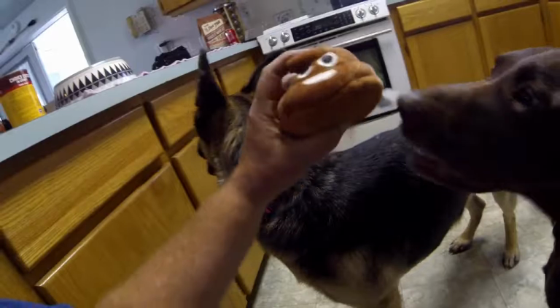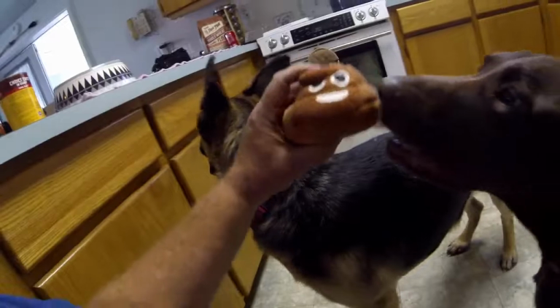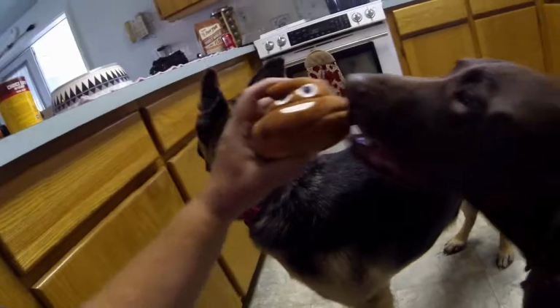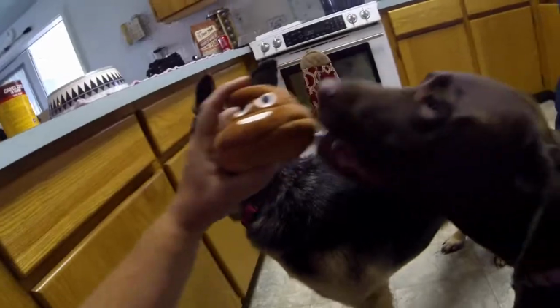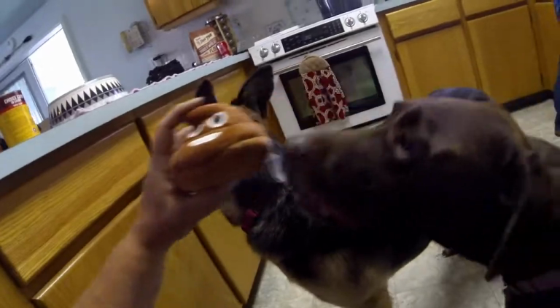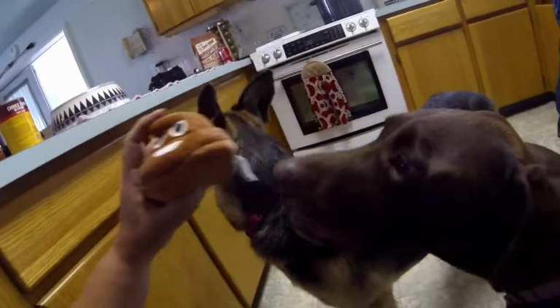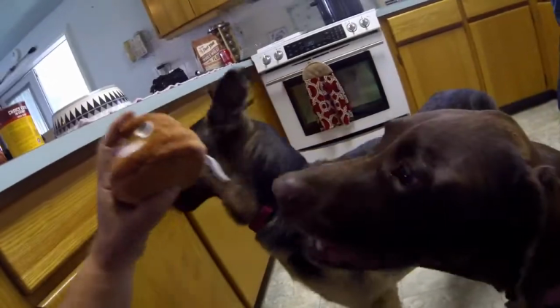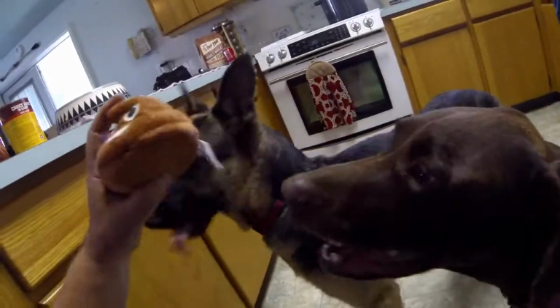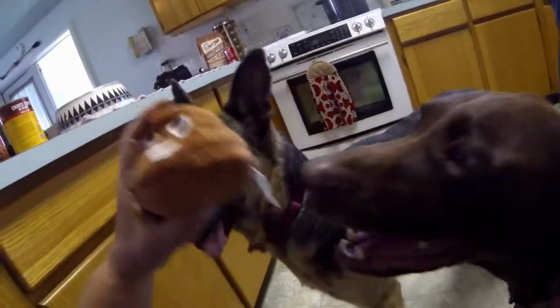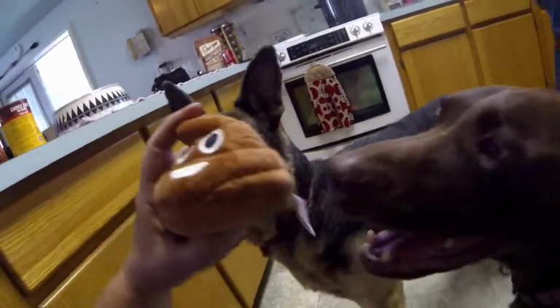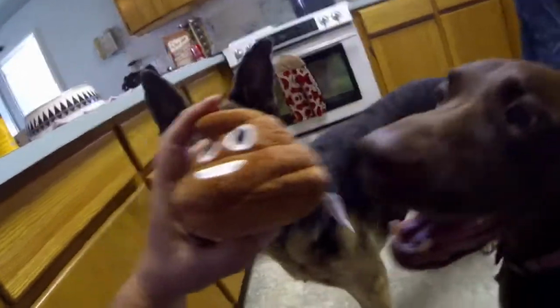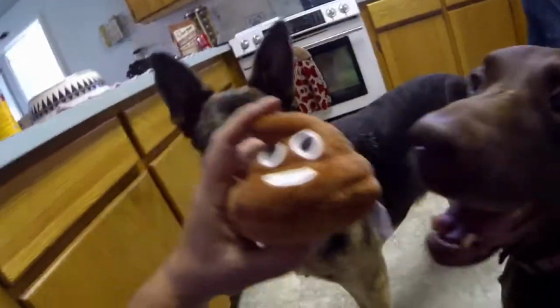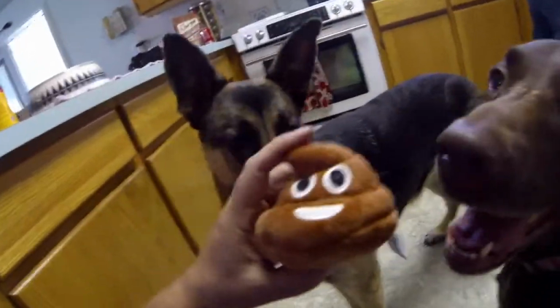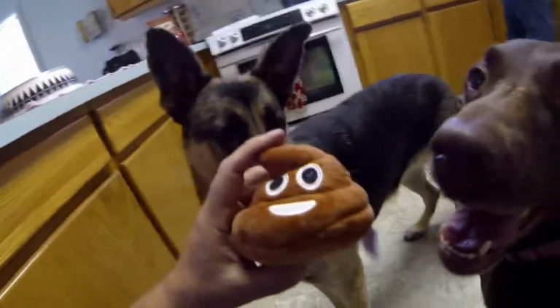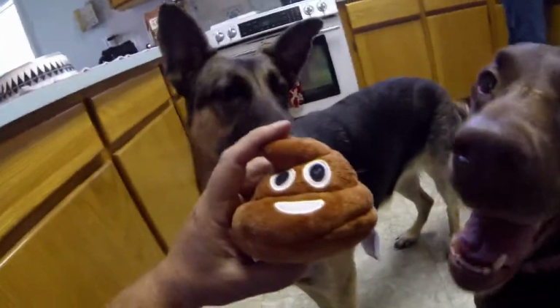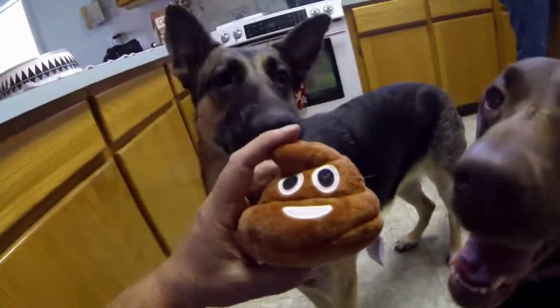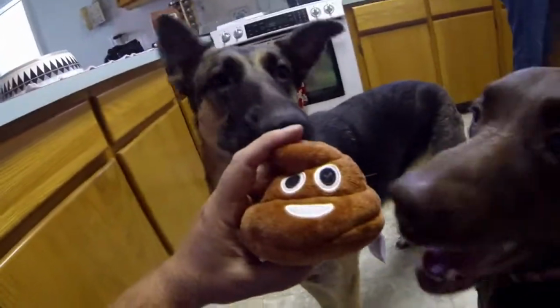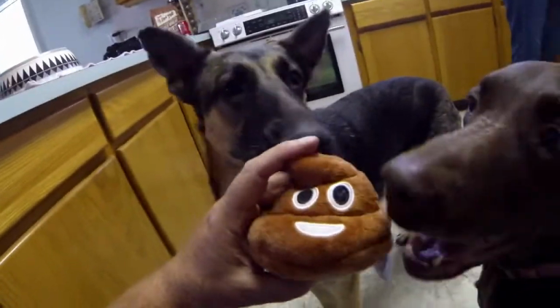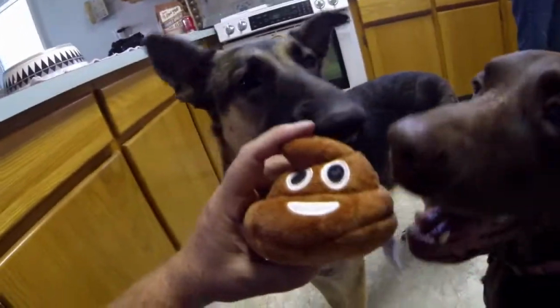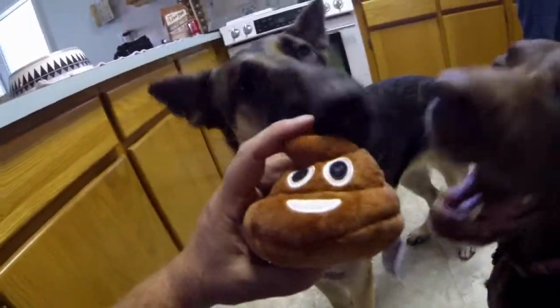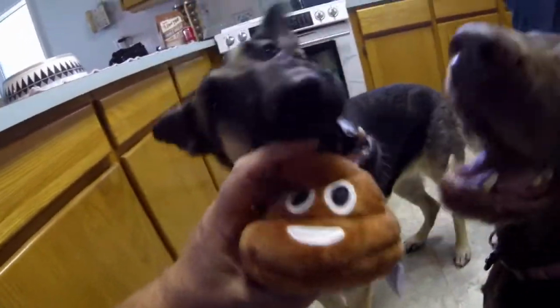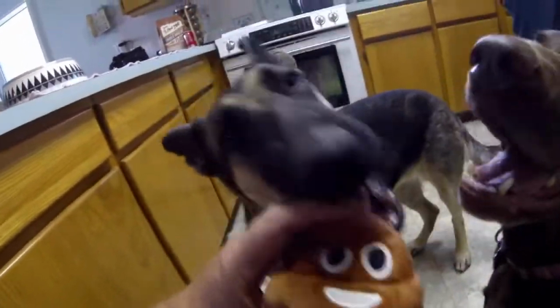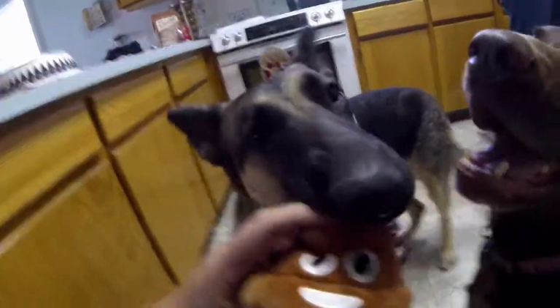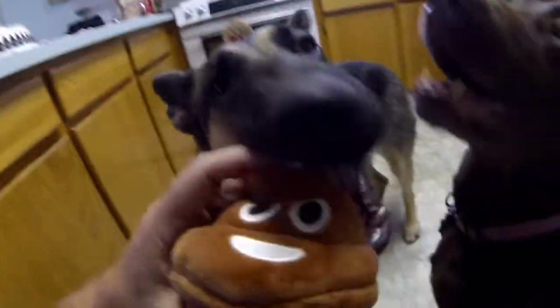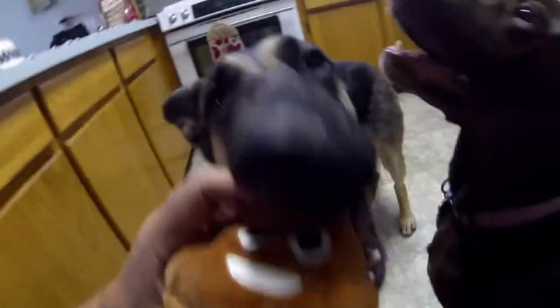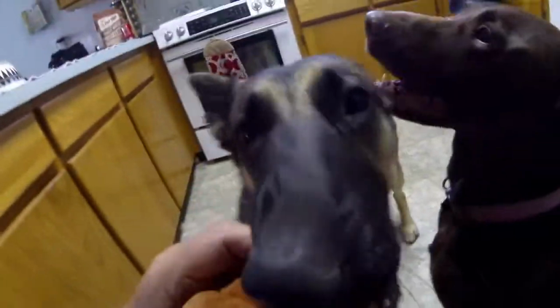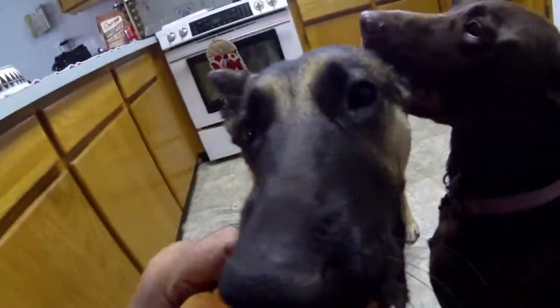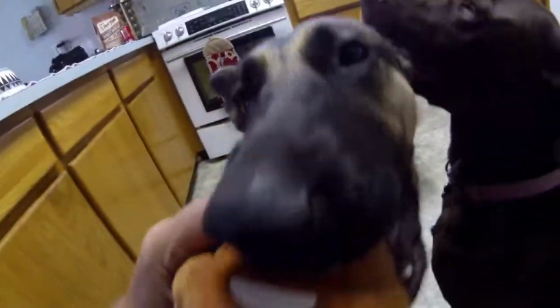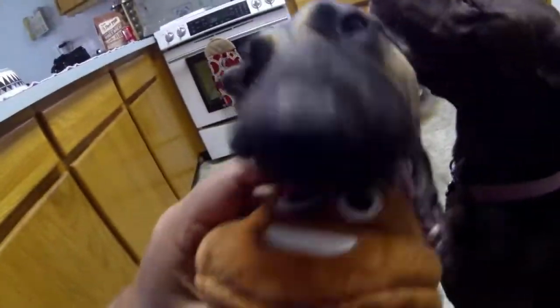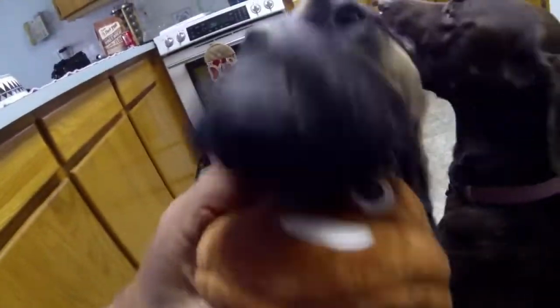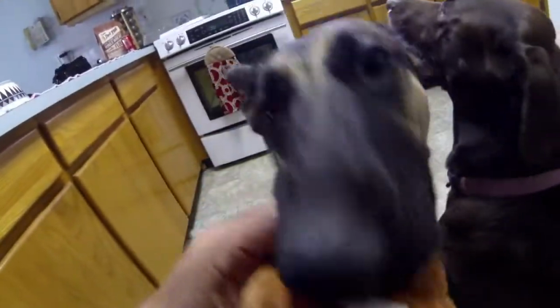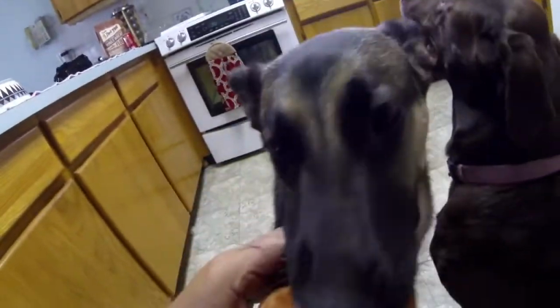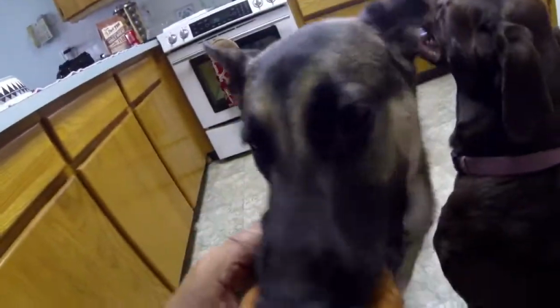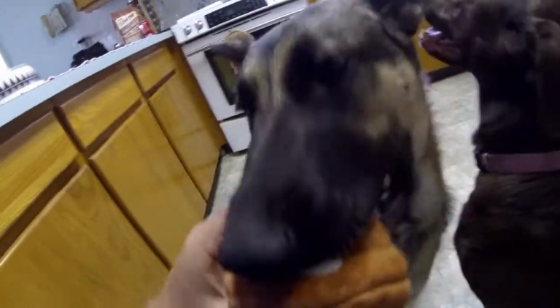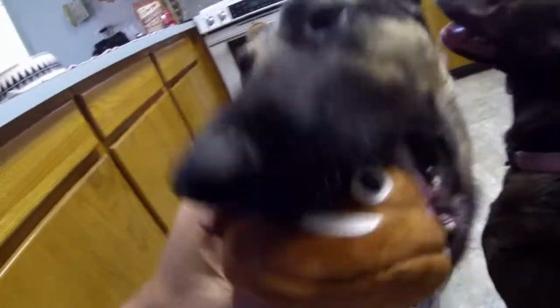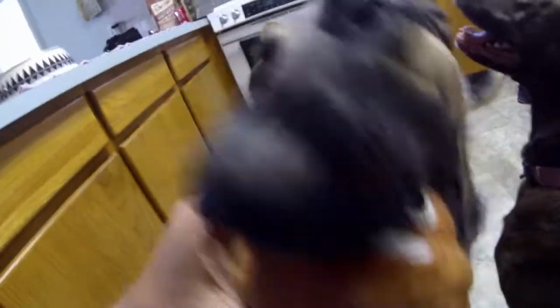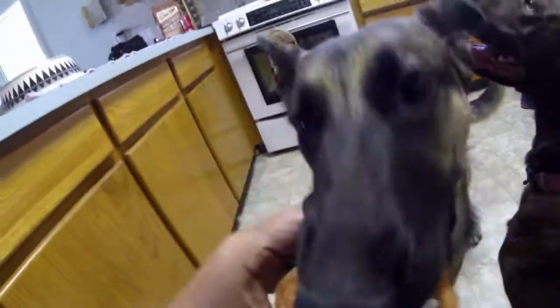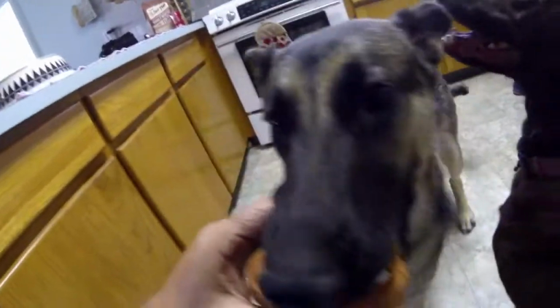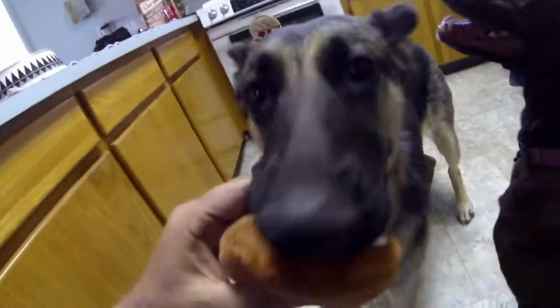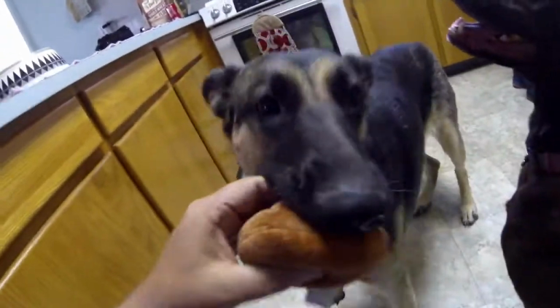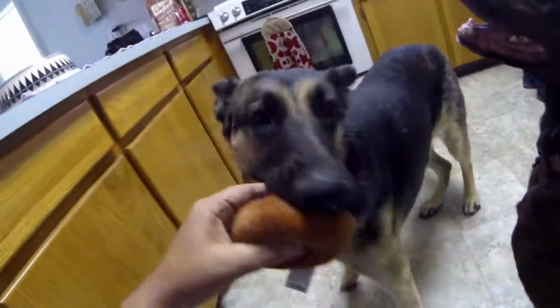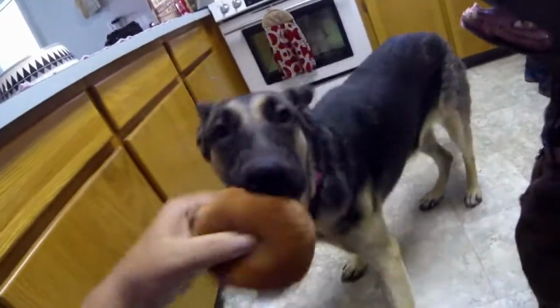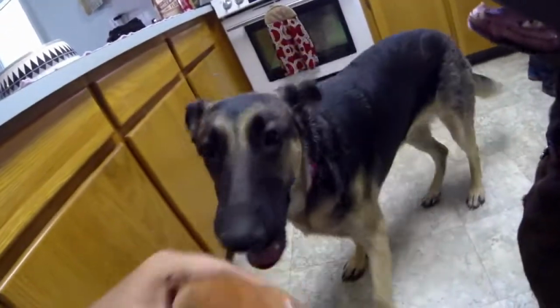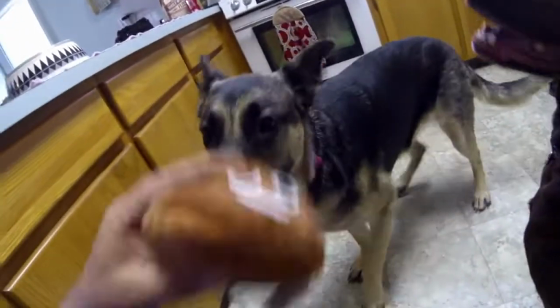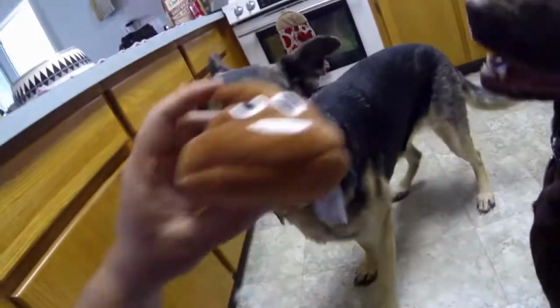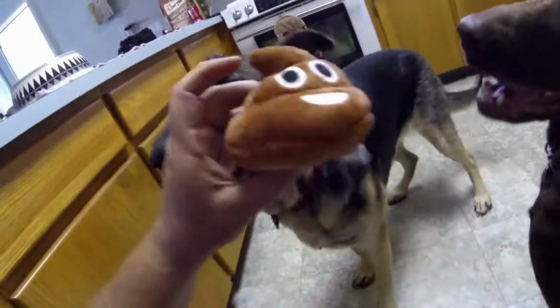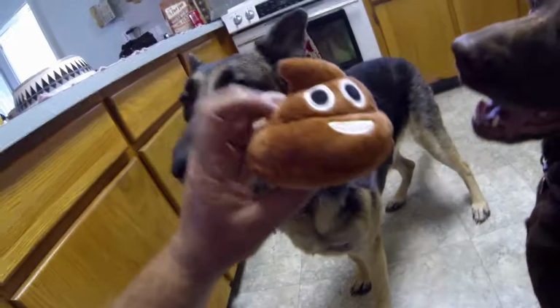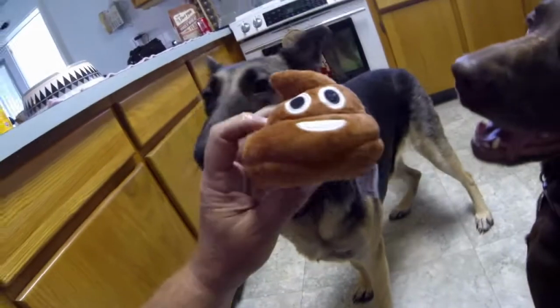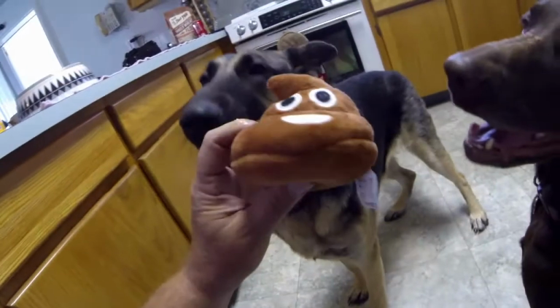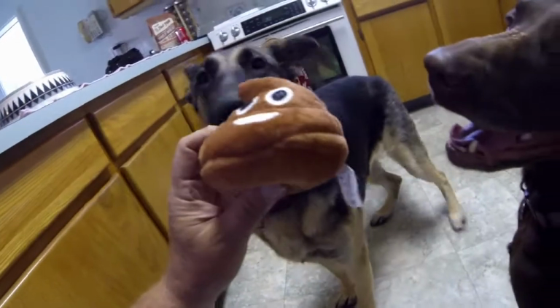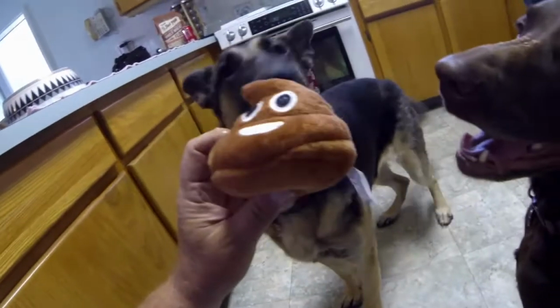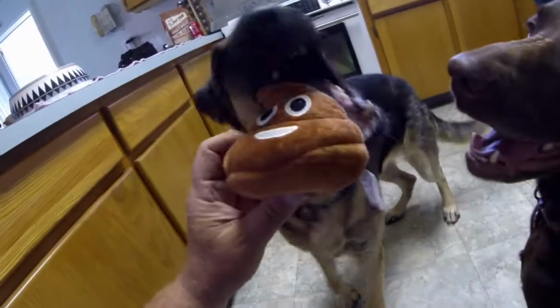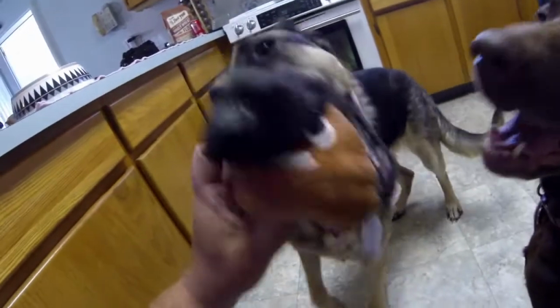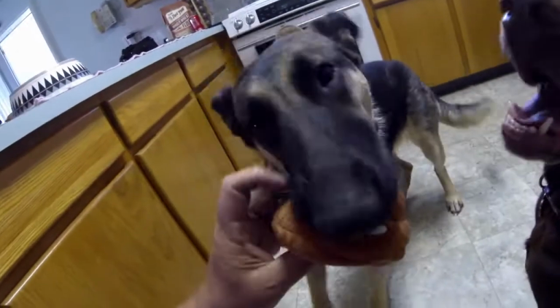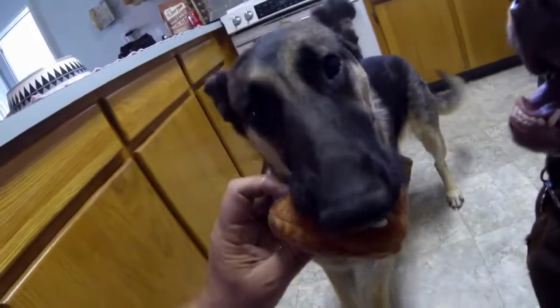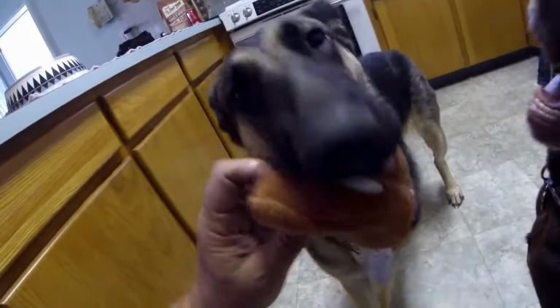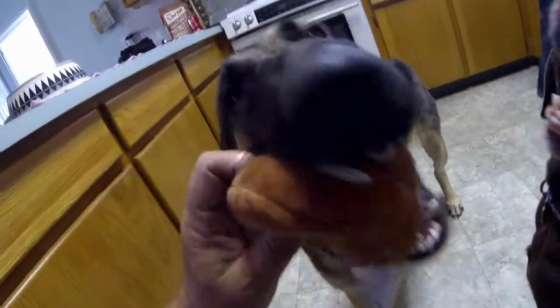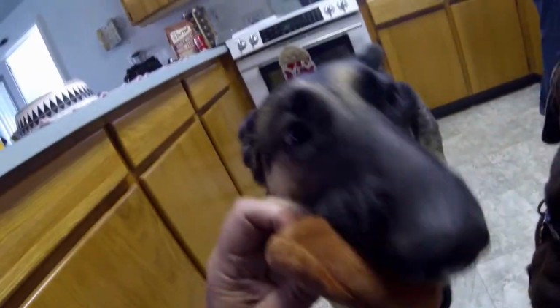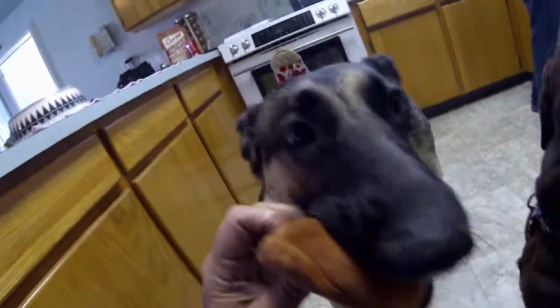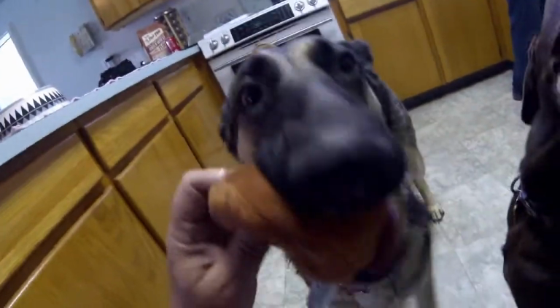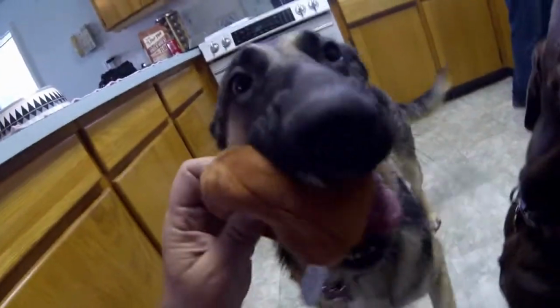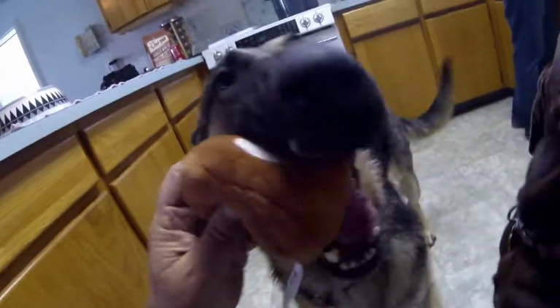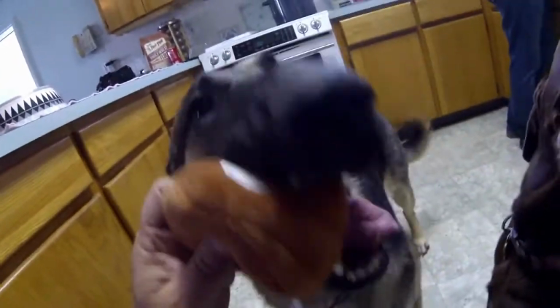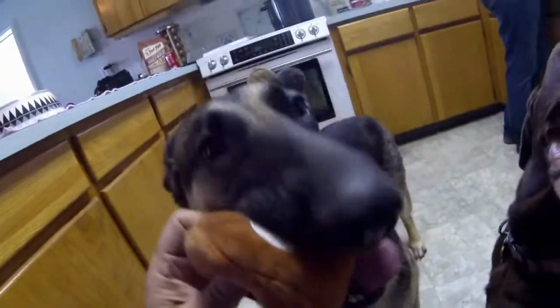What's this? Is this your favorite toy? It is! You love that toy, don't you?